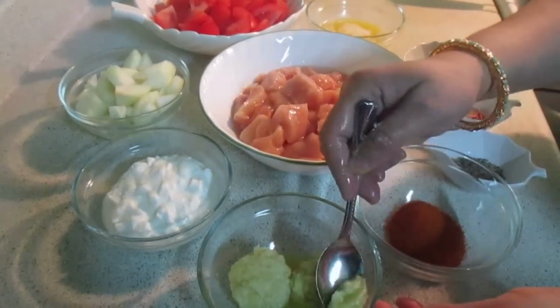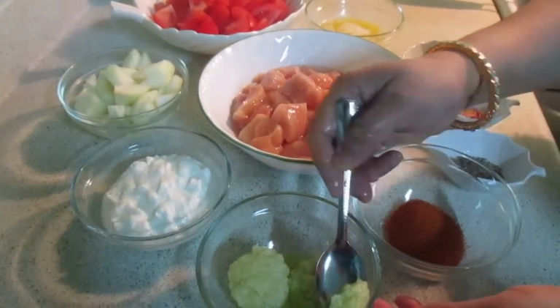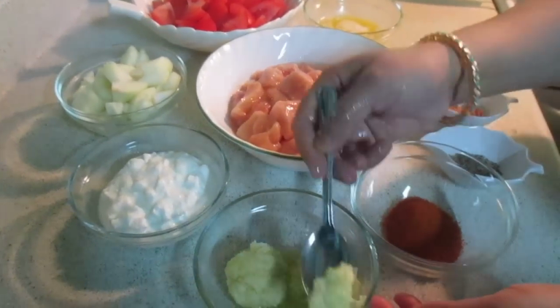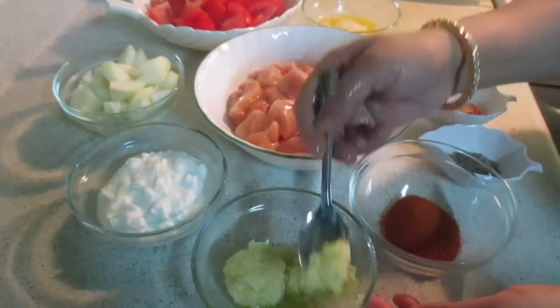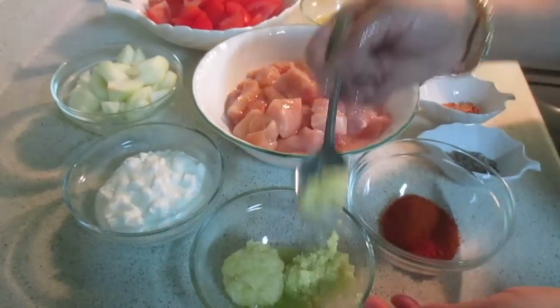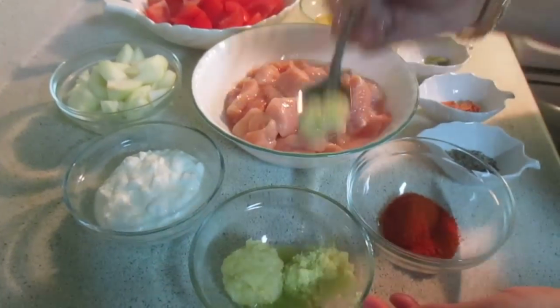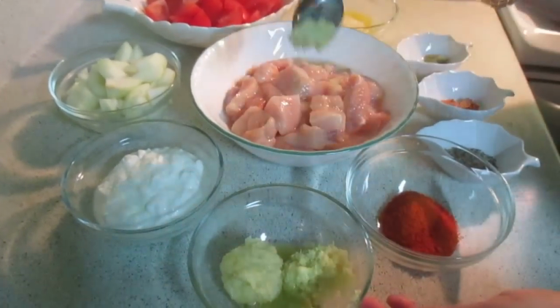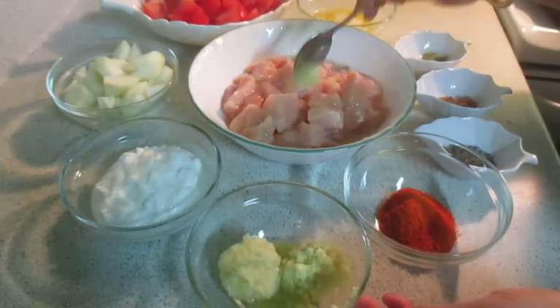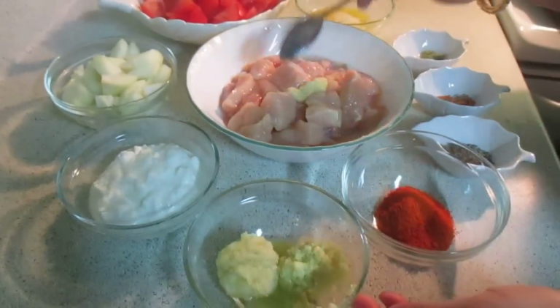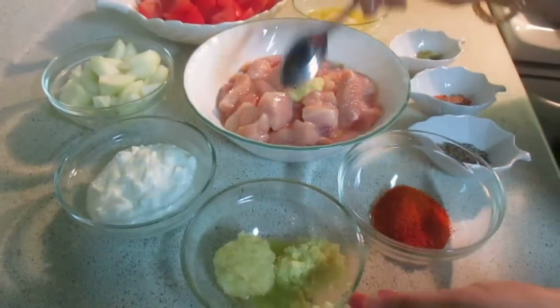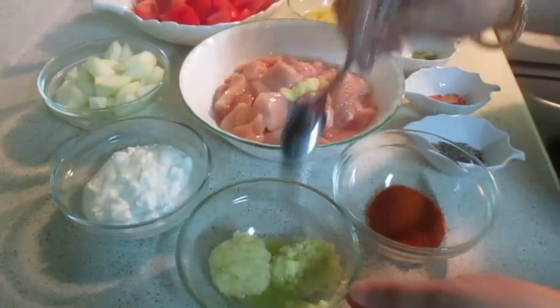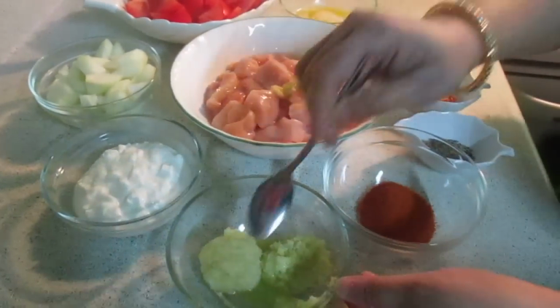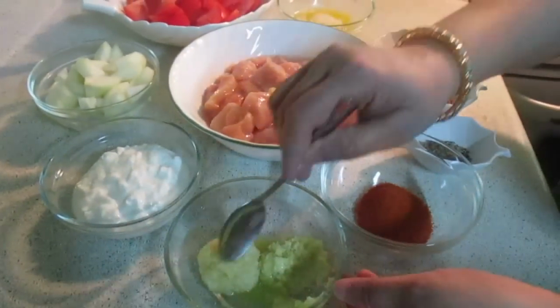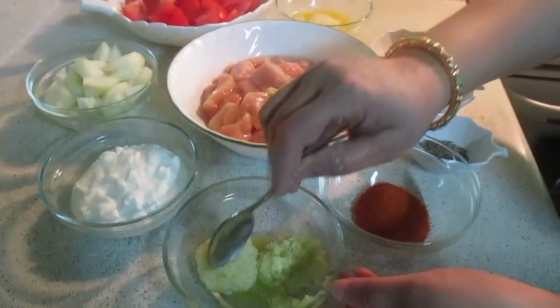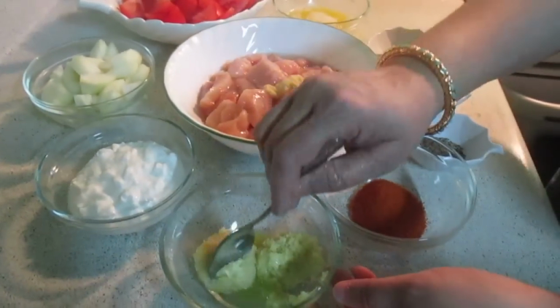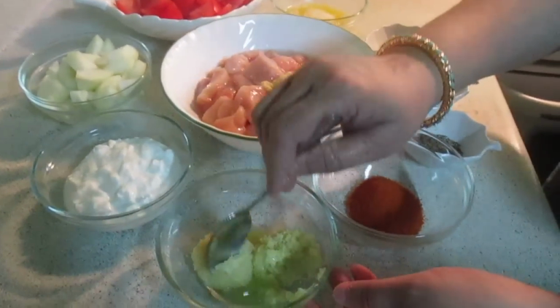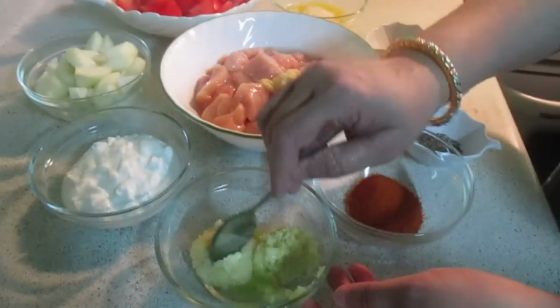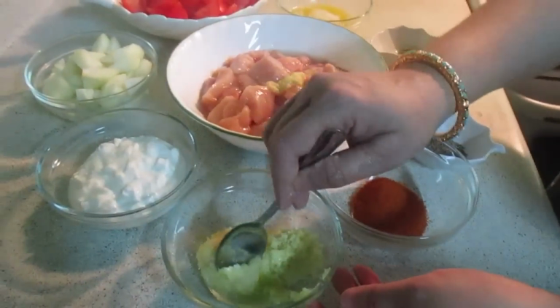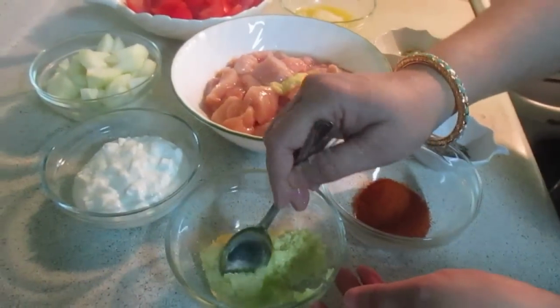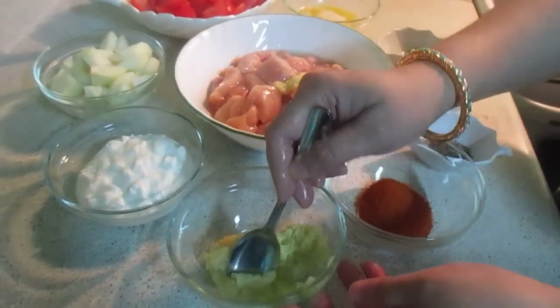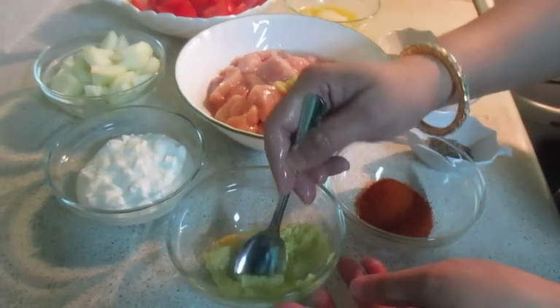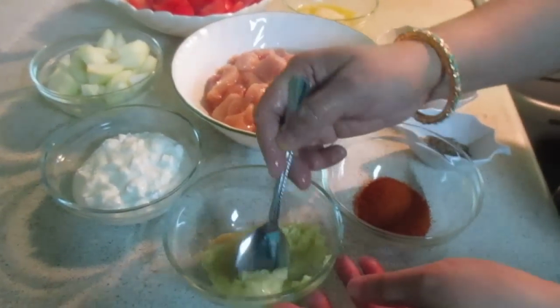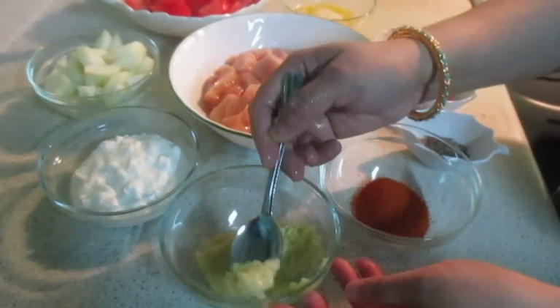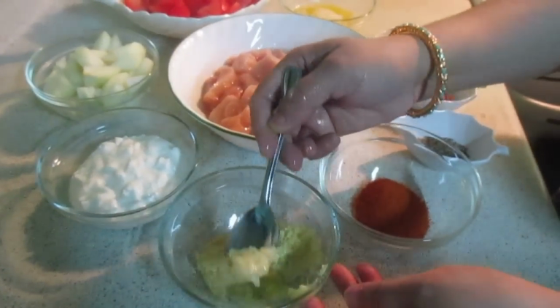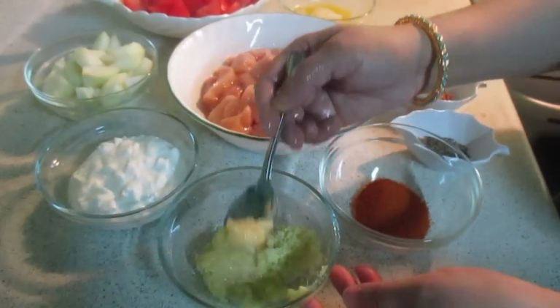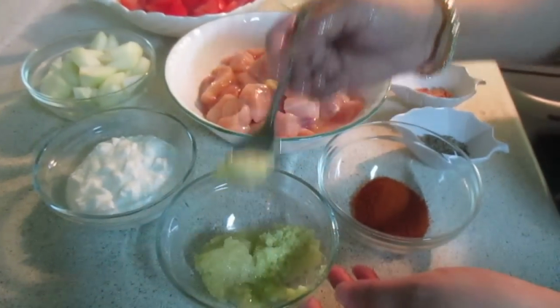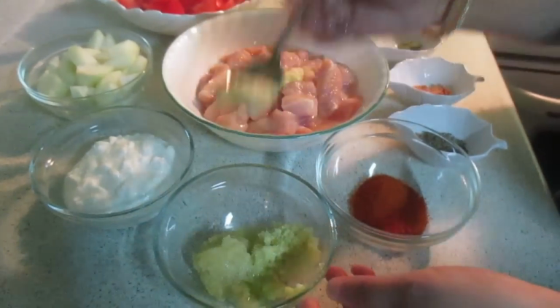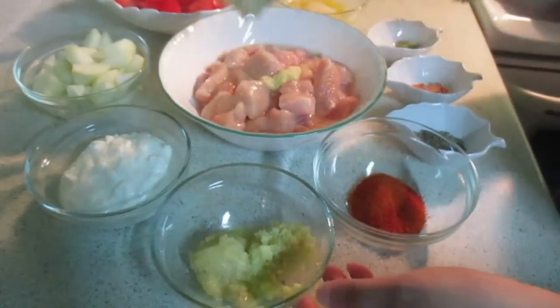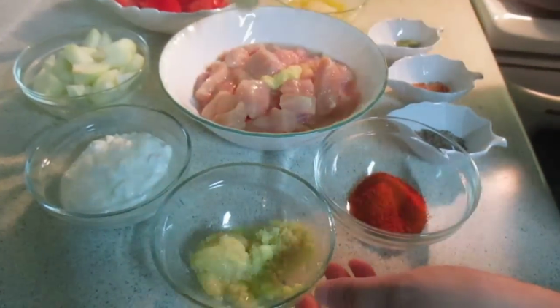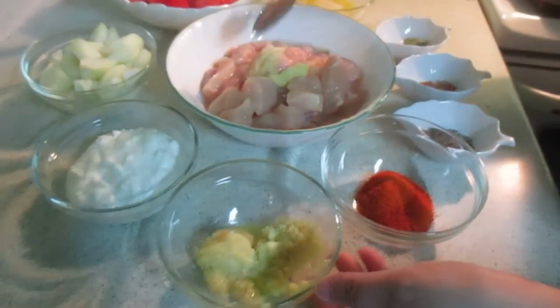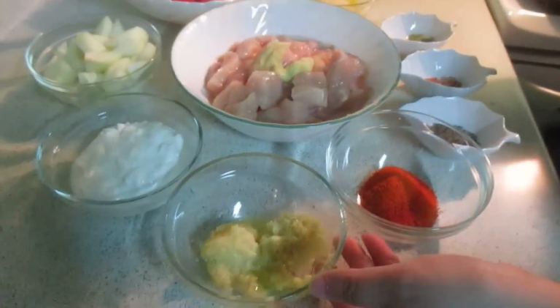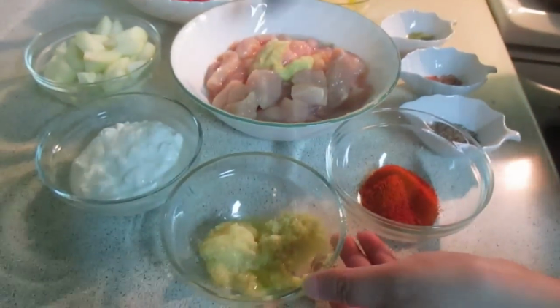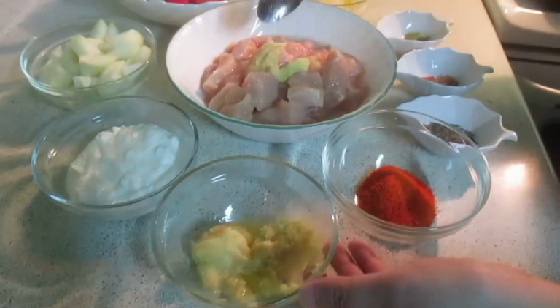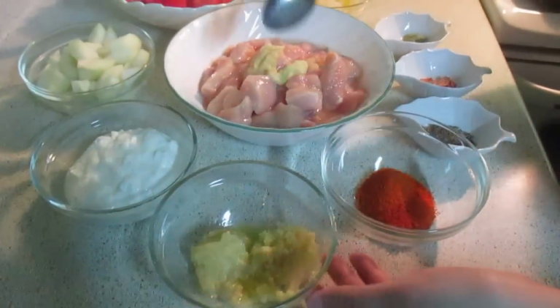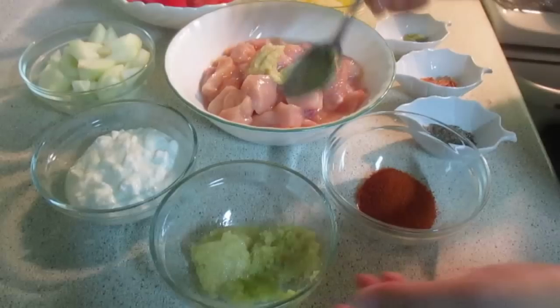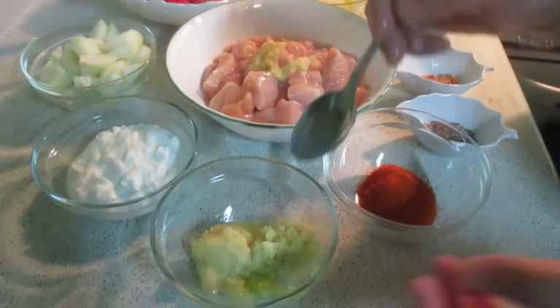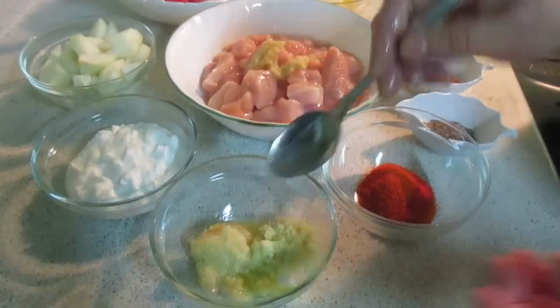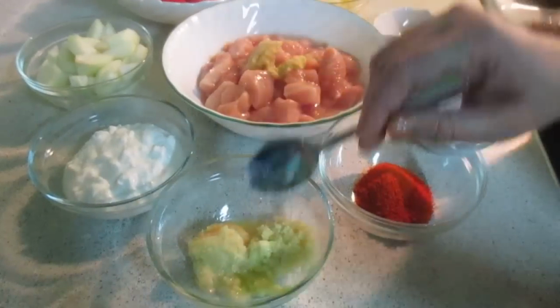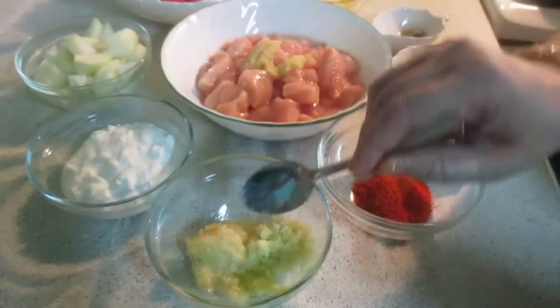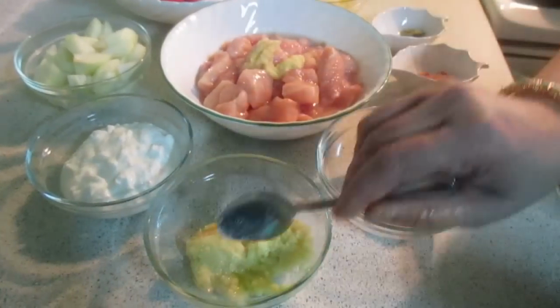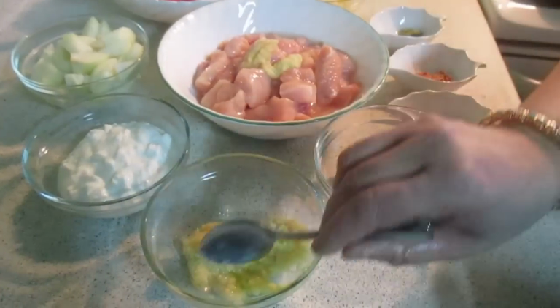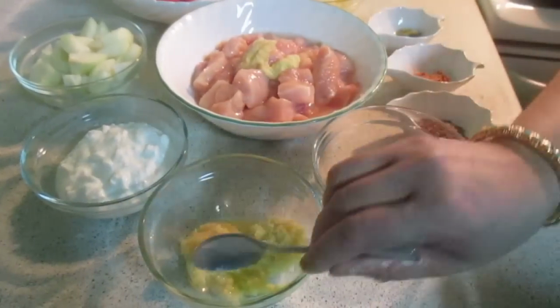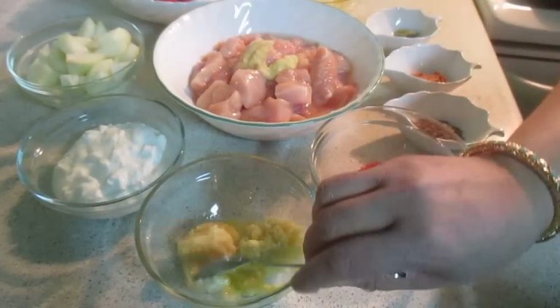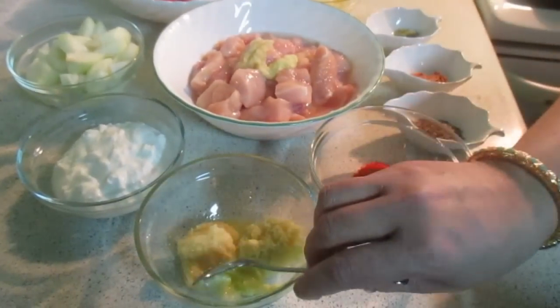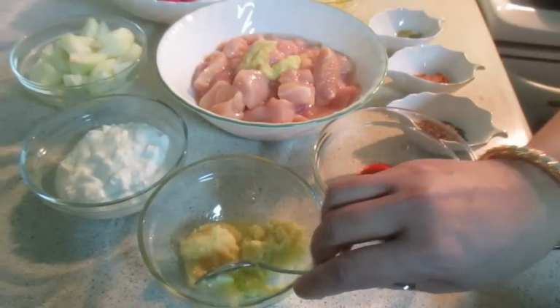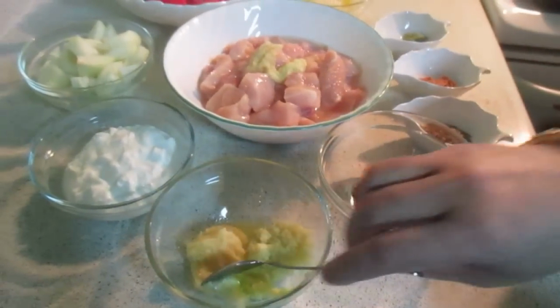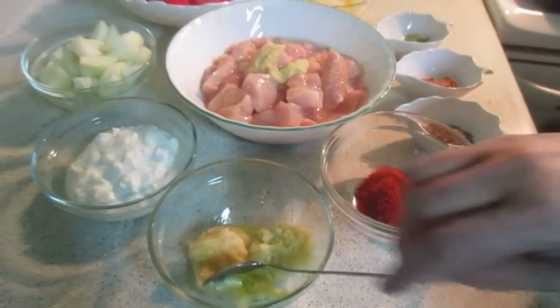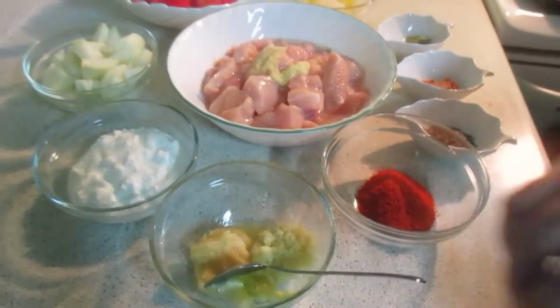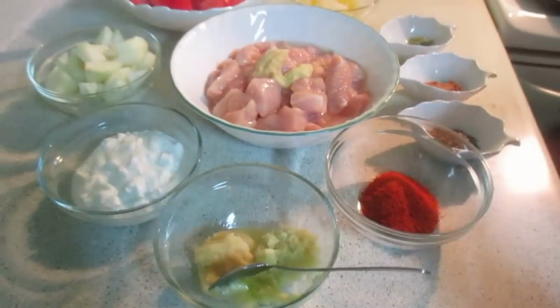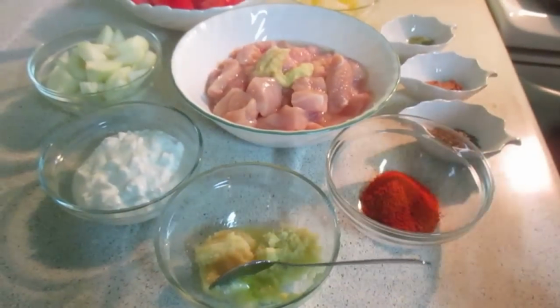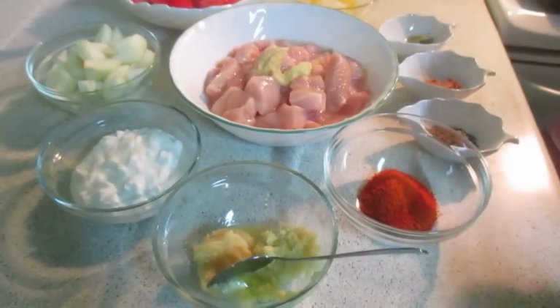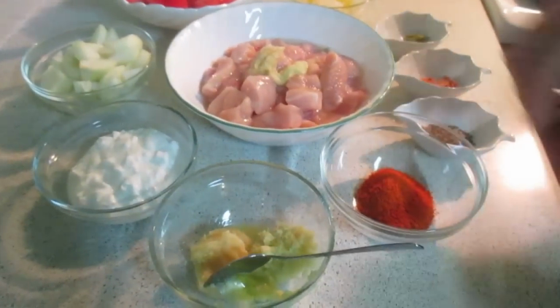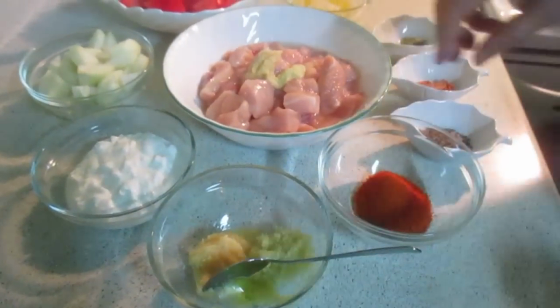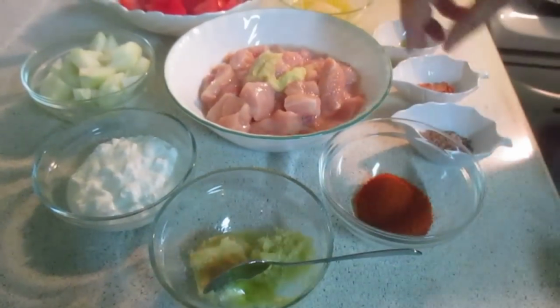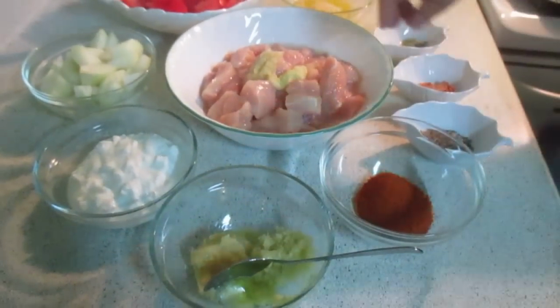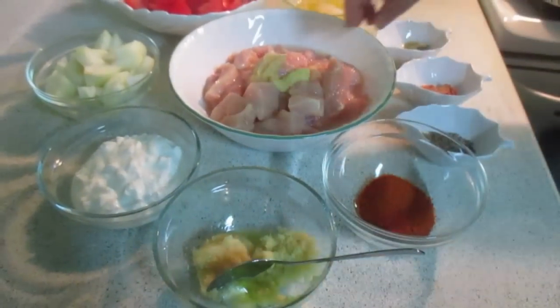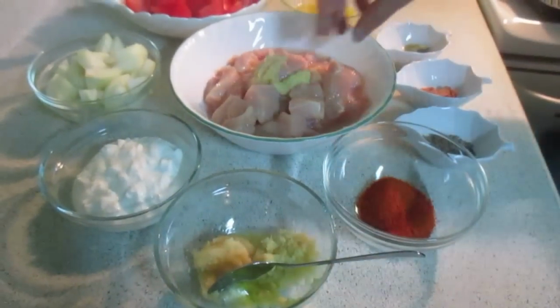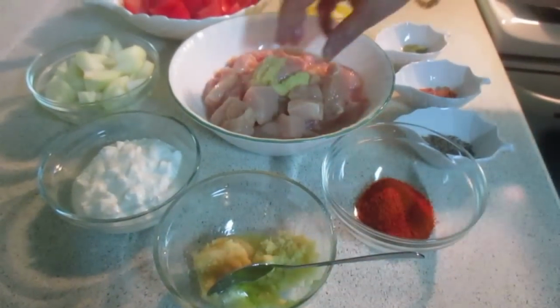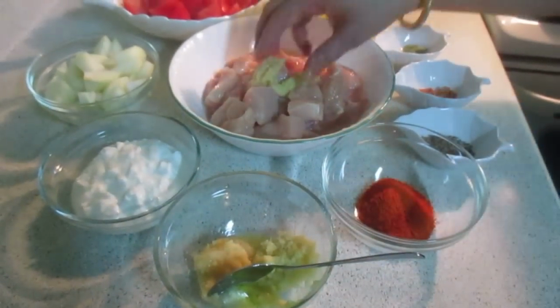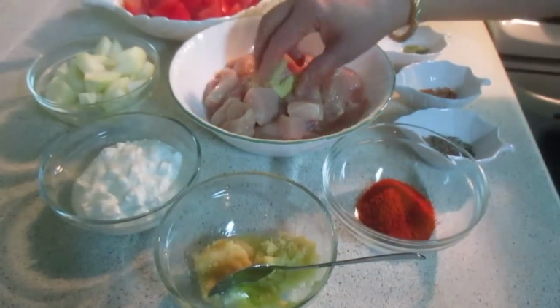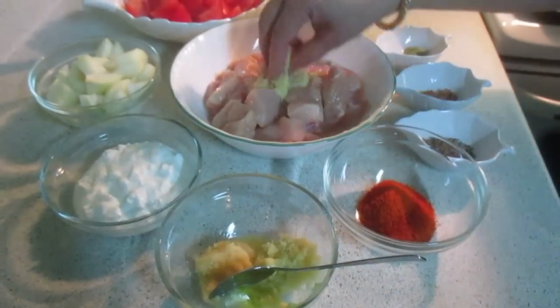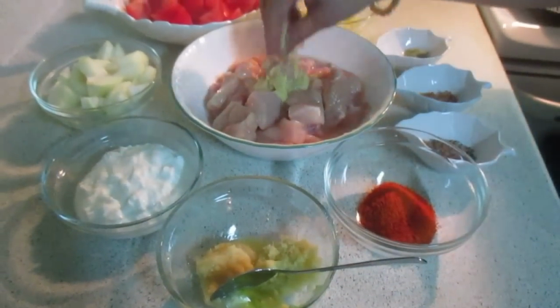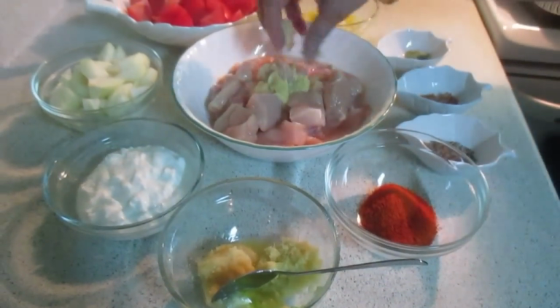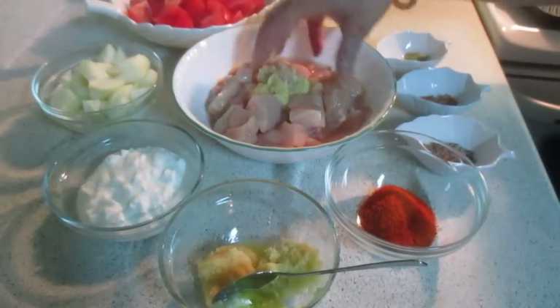Now we clean the tomatoes. We have to add tomatoes — lovely fresh tomatoes — to the dish.